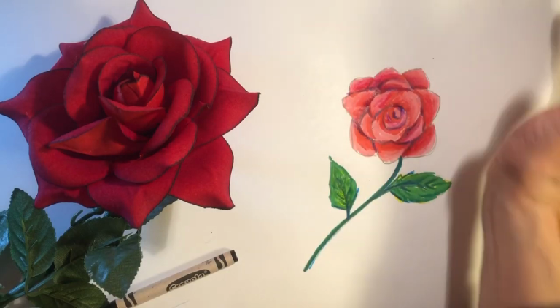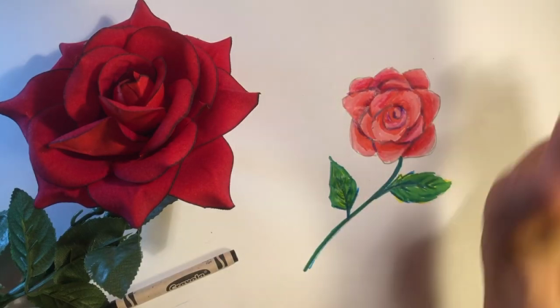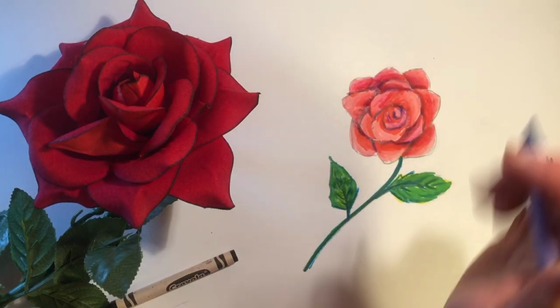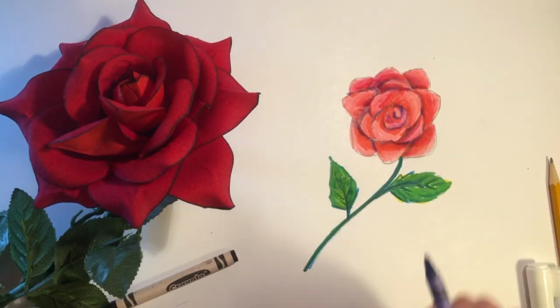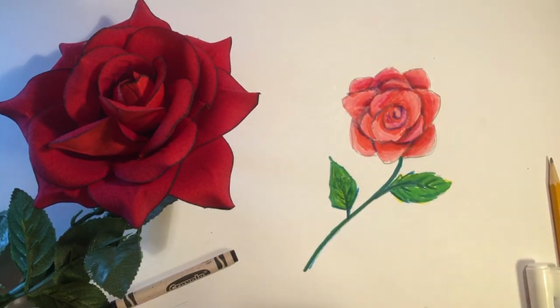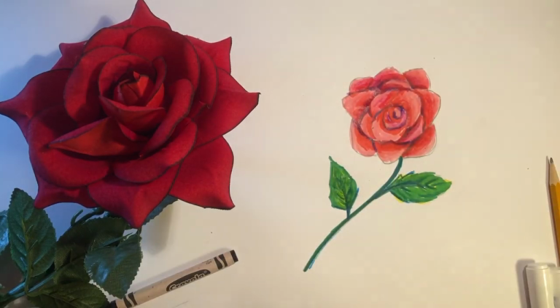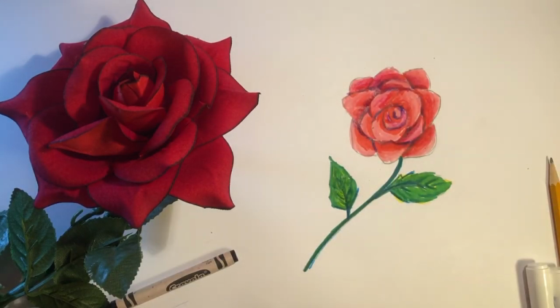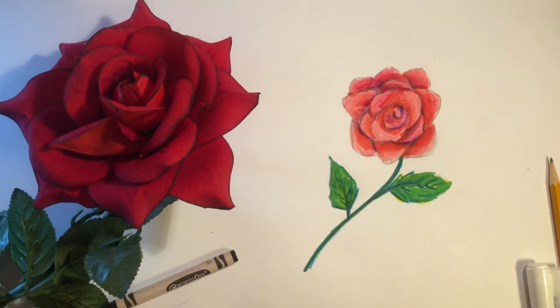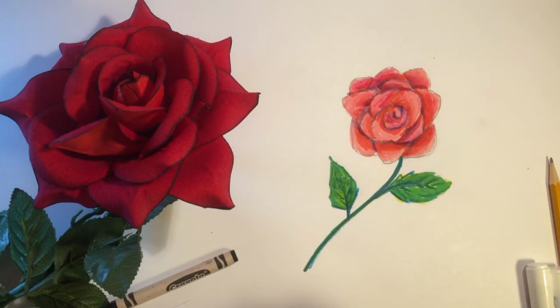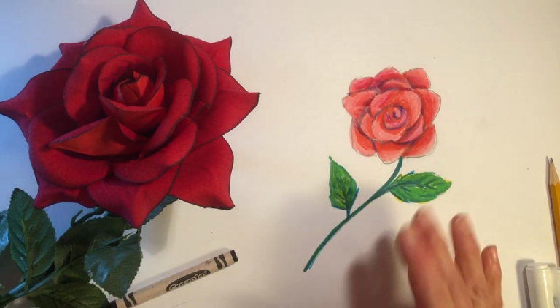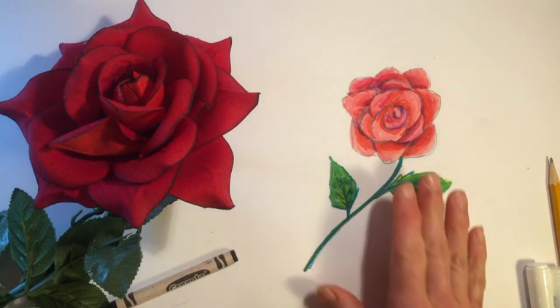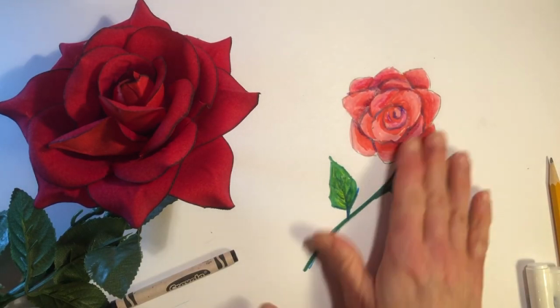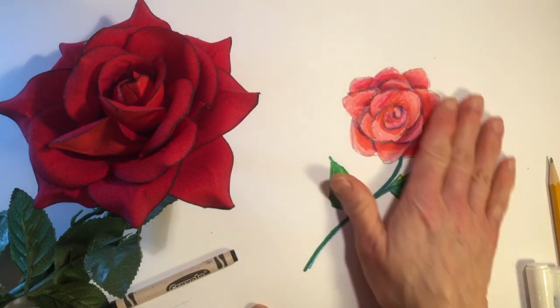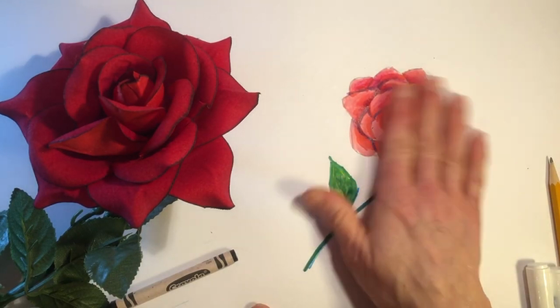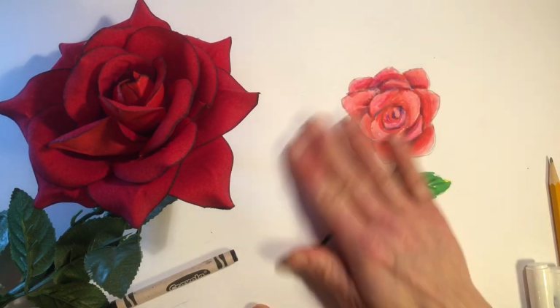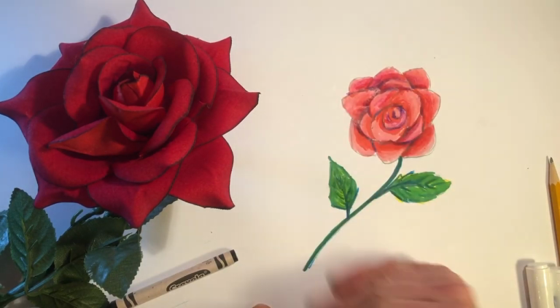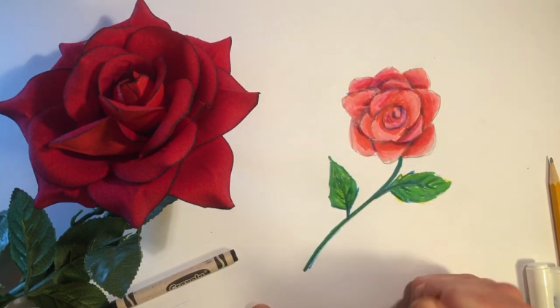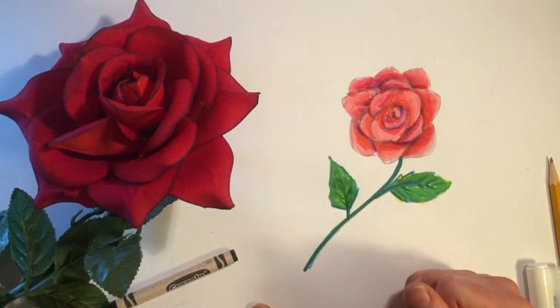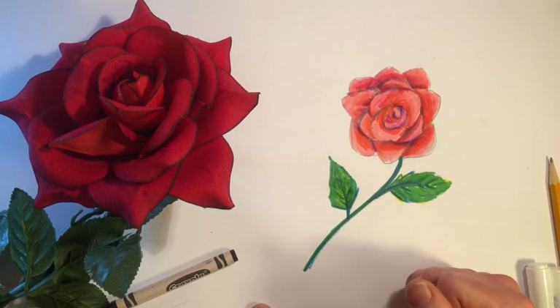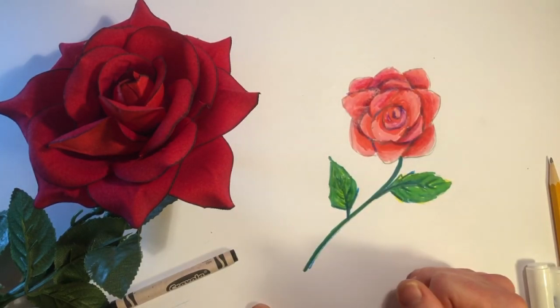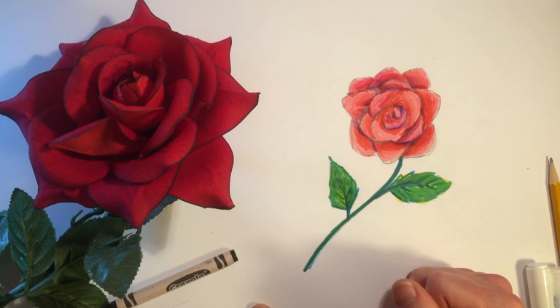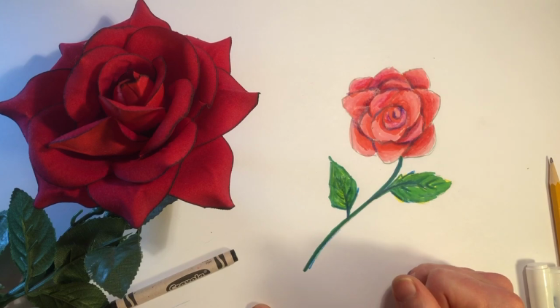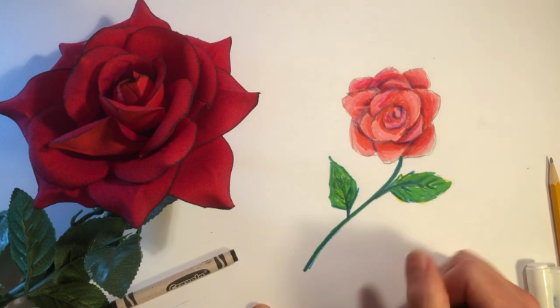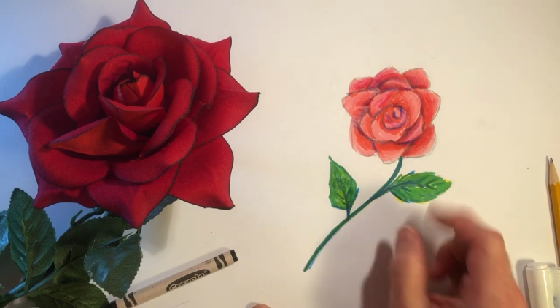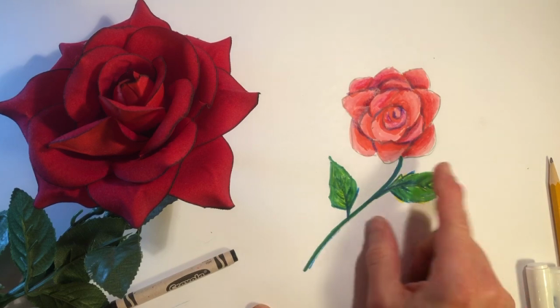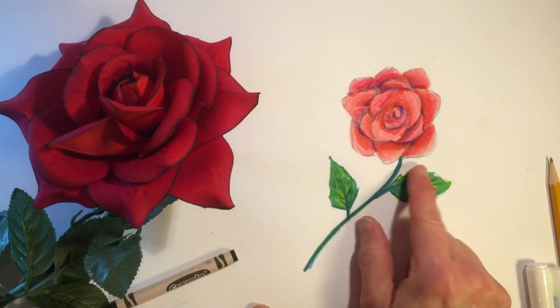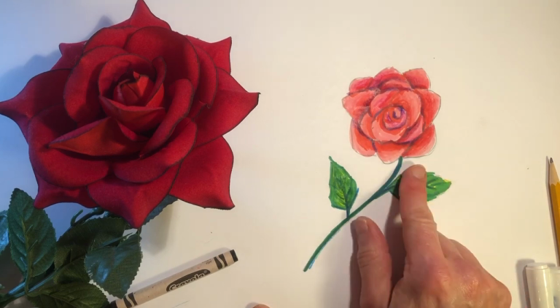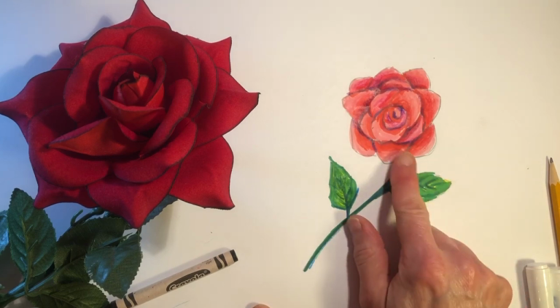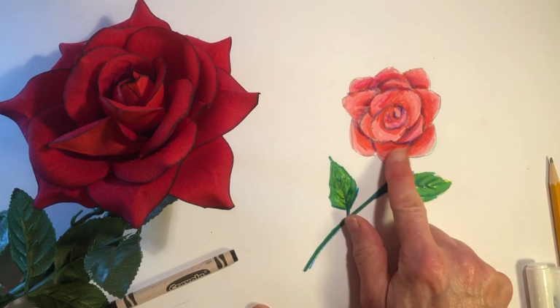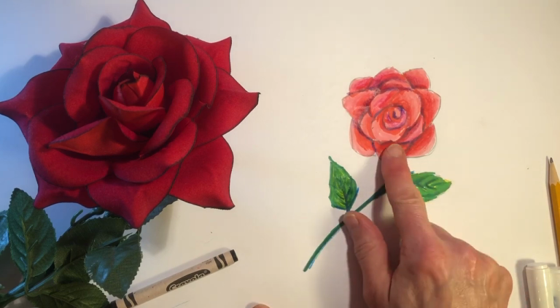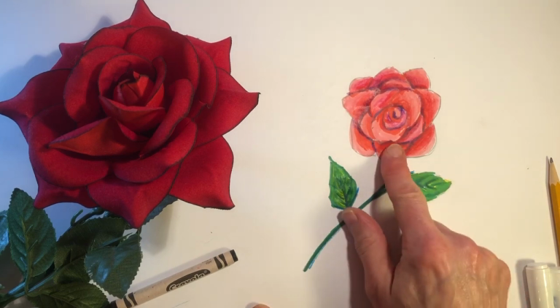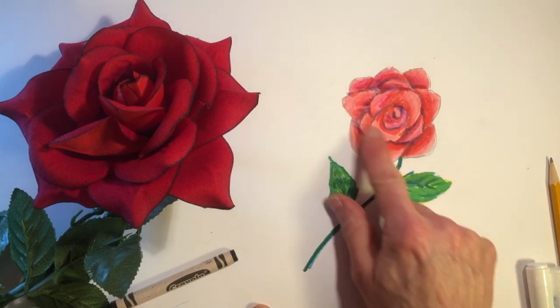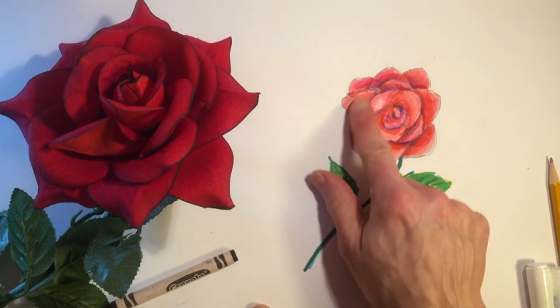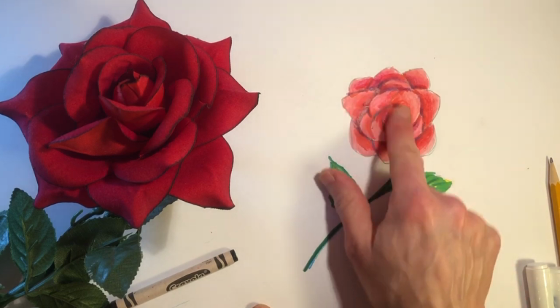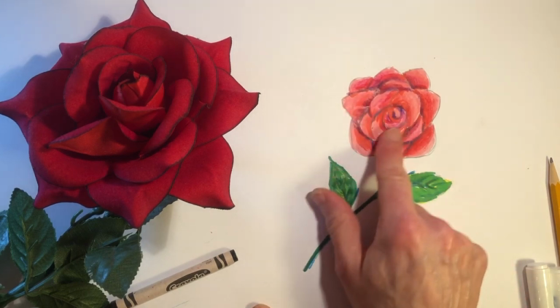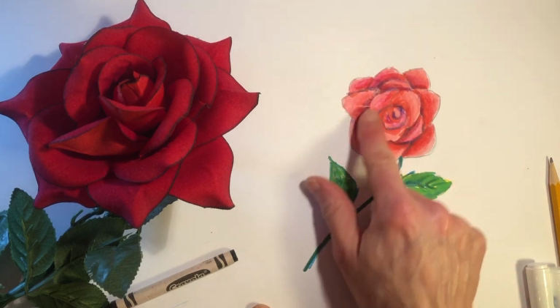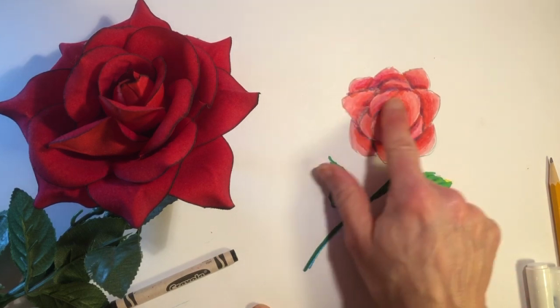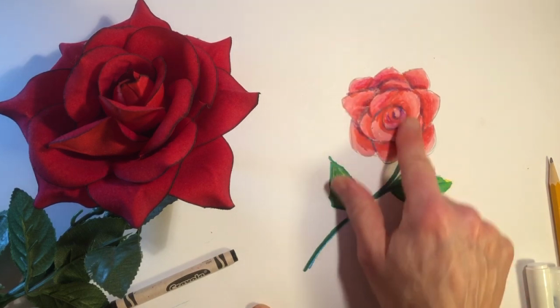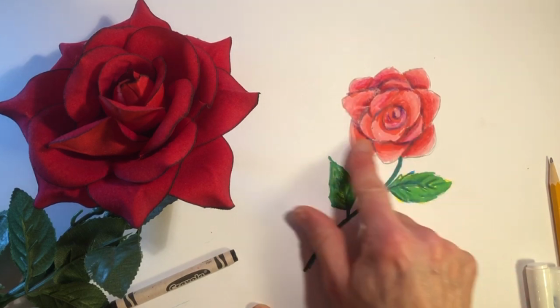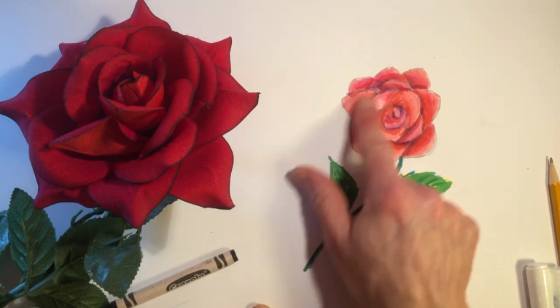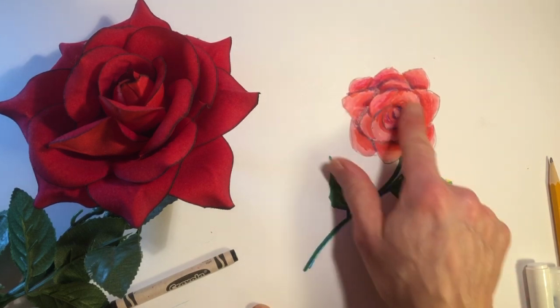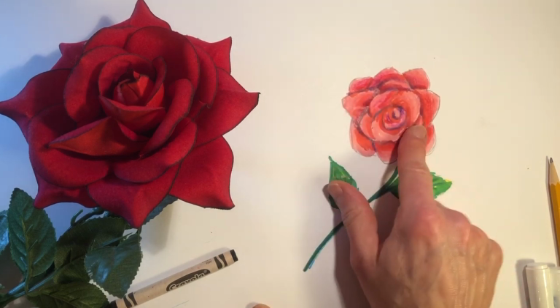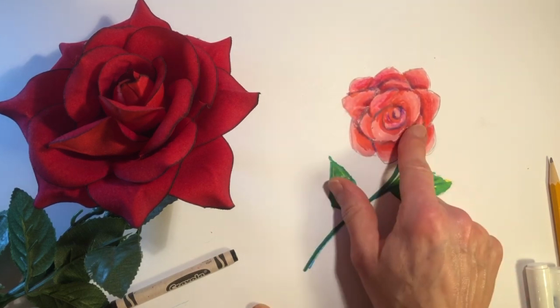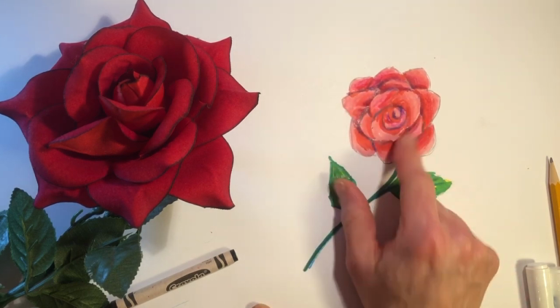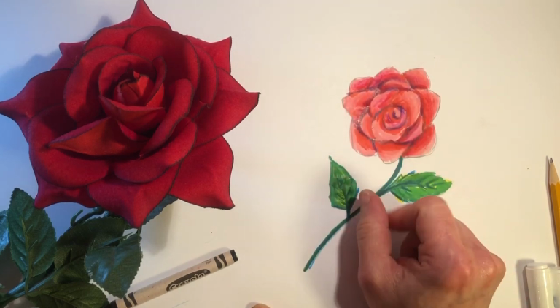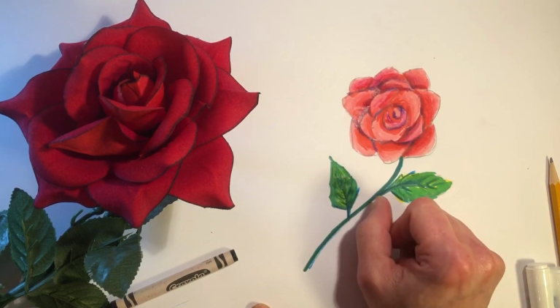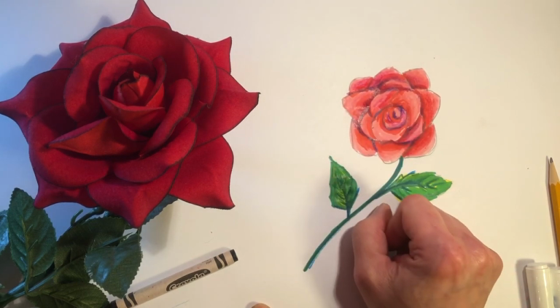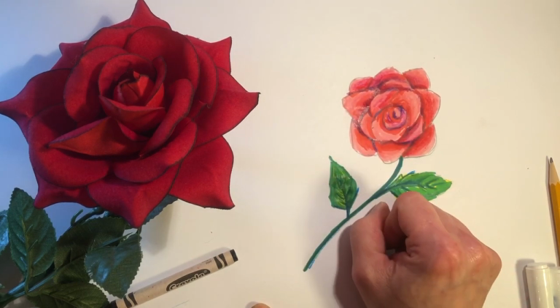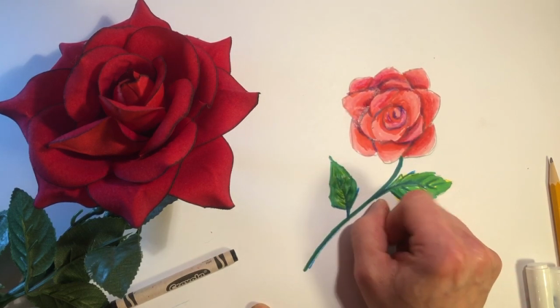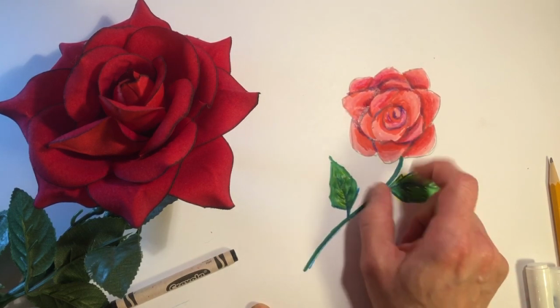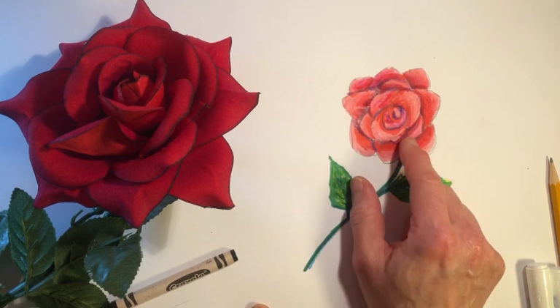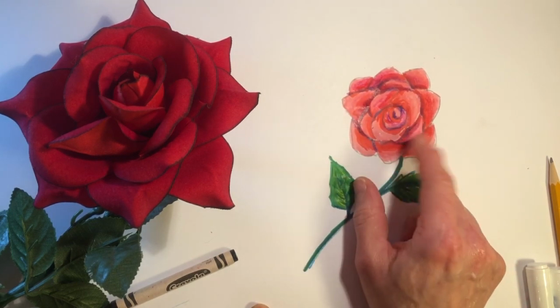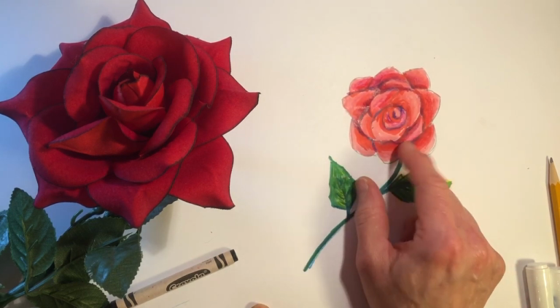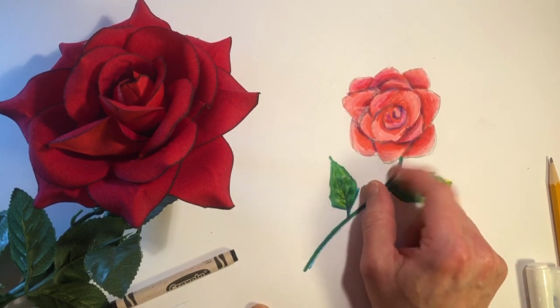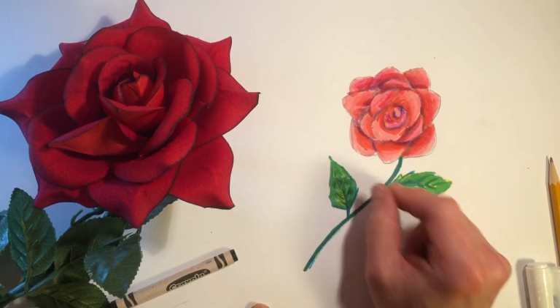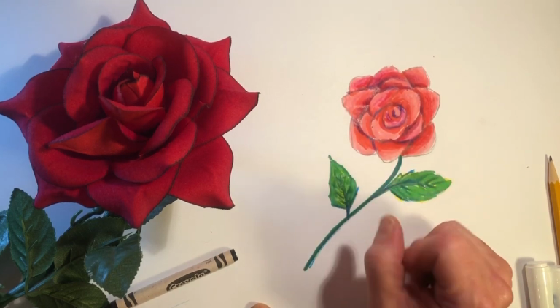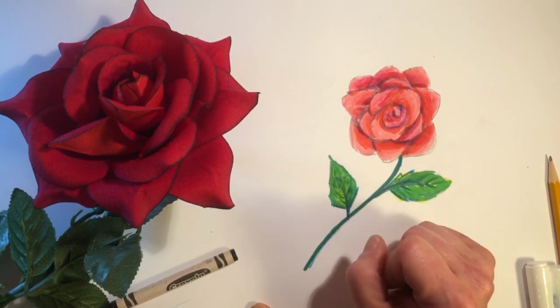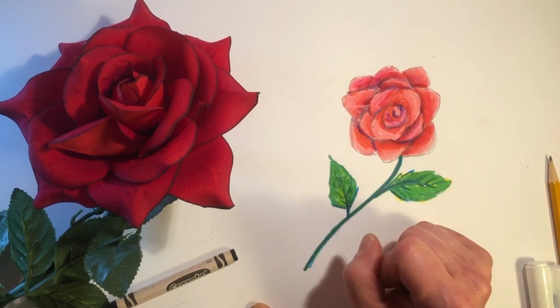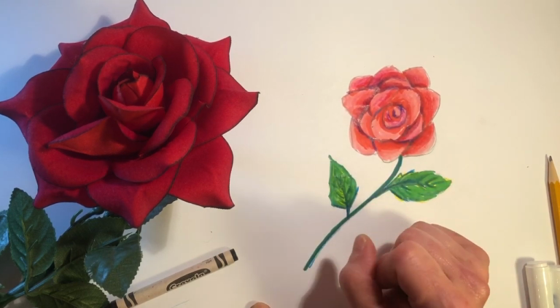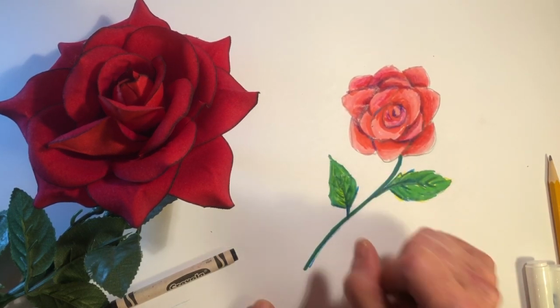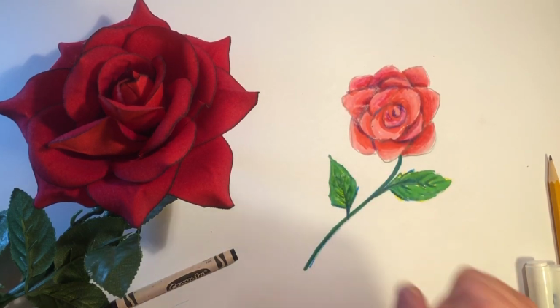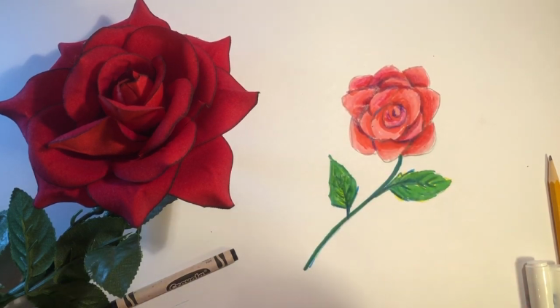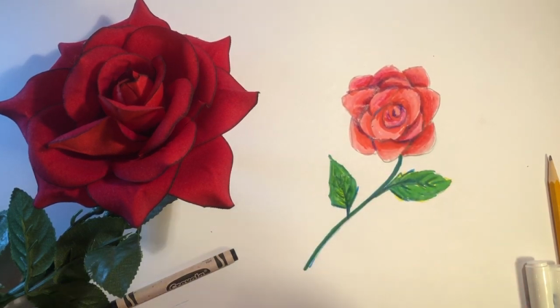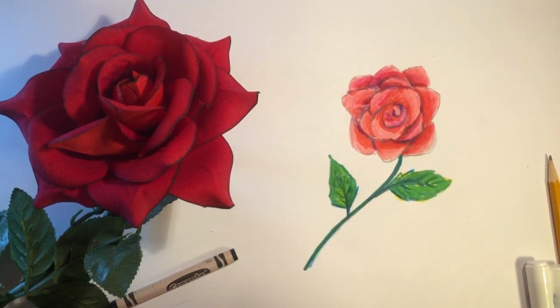There's one of my roses — very simple design. Just overlap the leaves of the petals. Thank you.